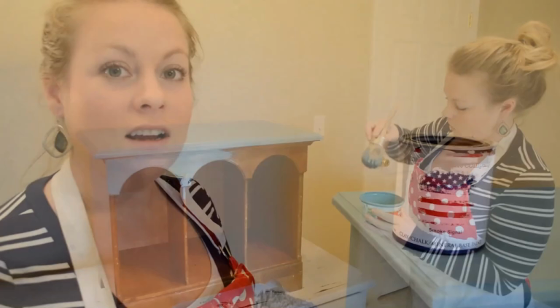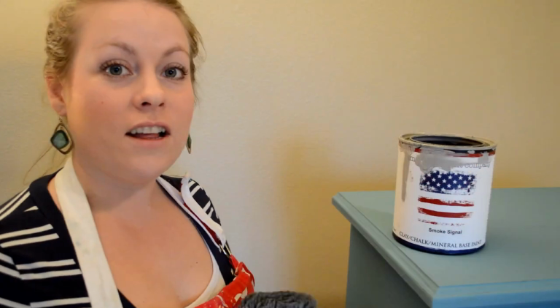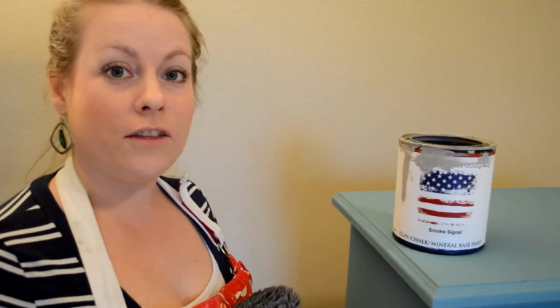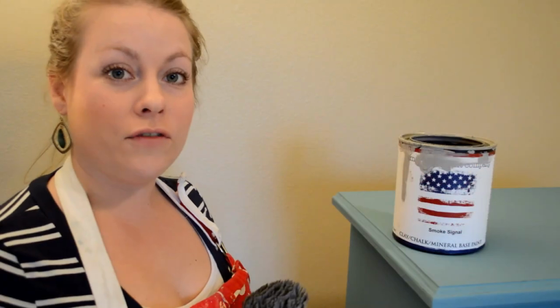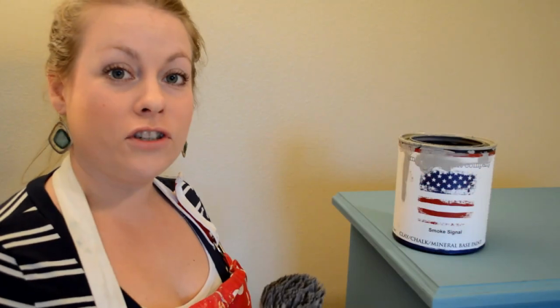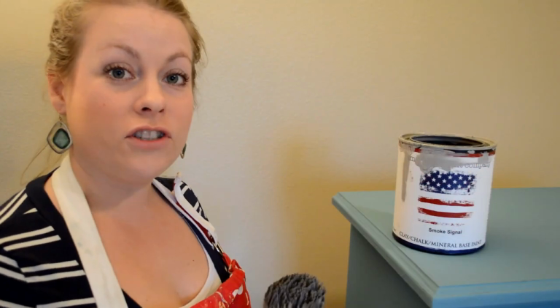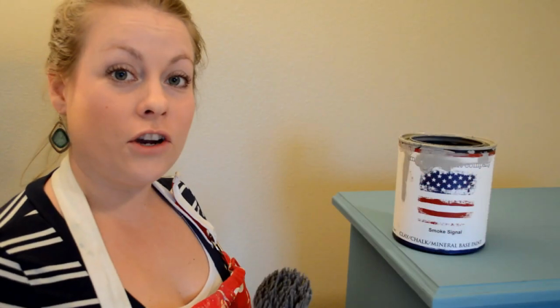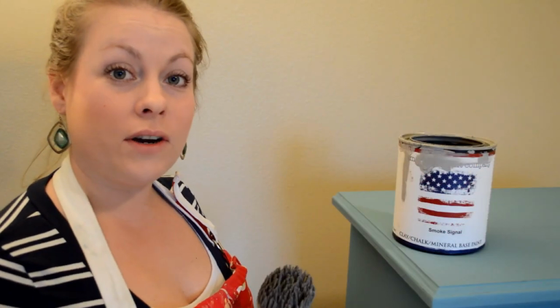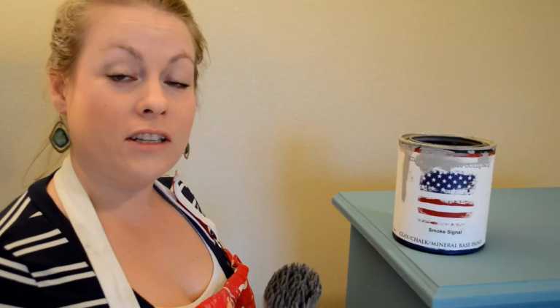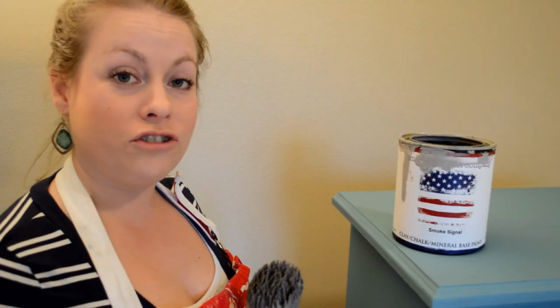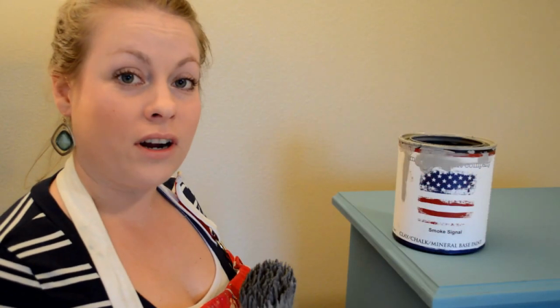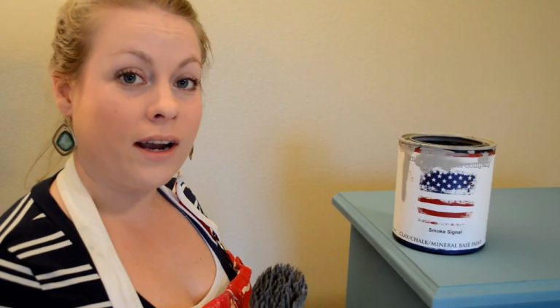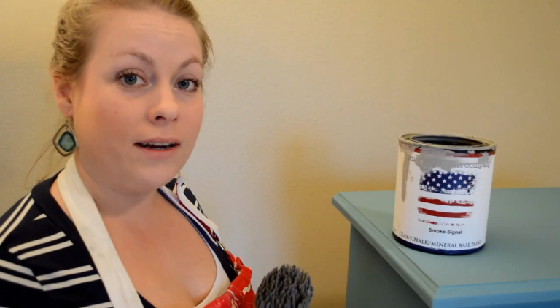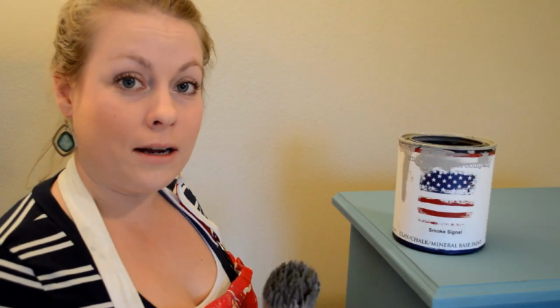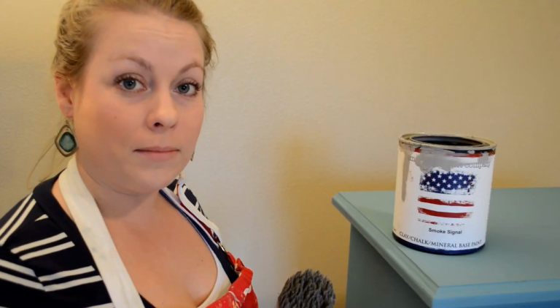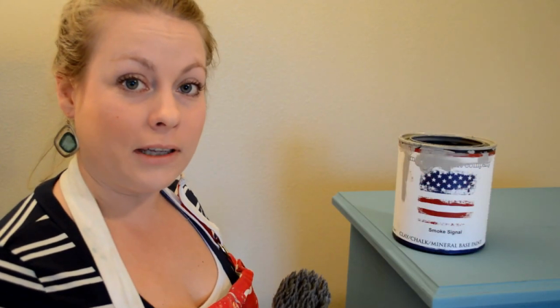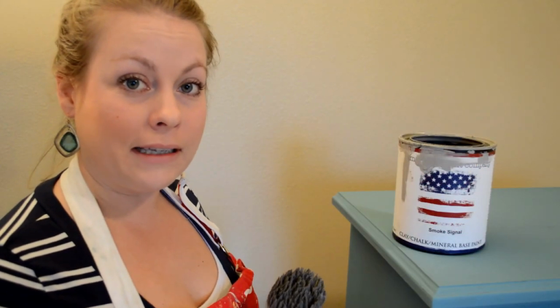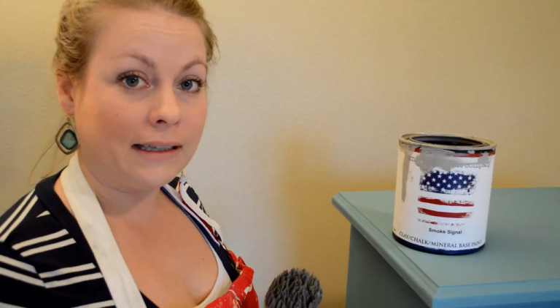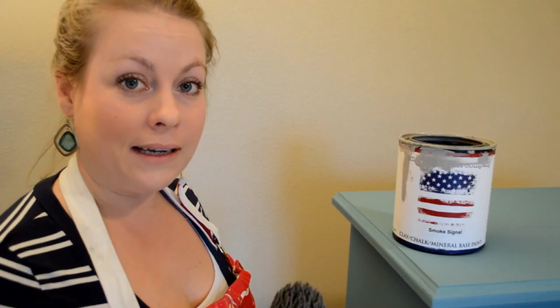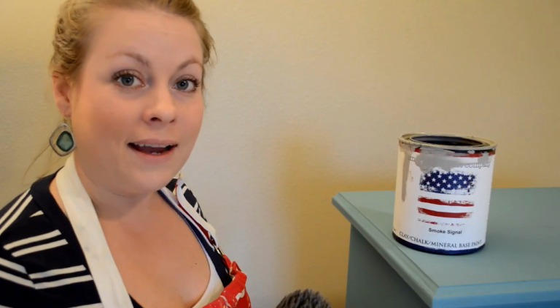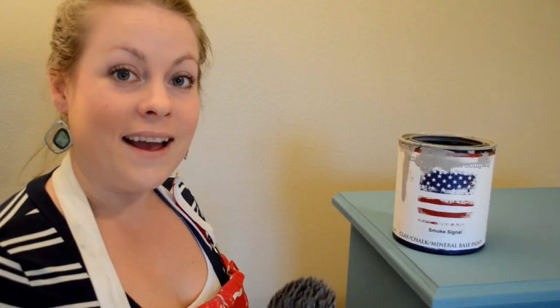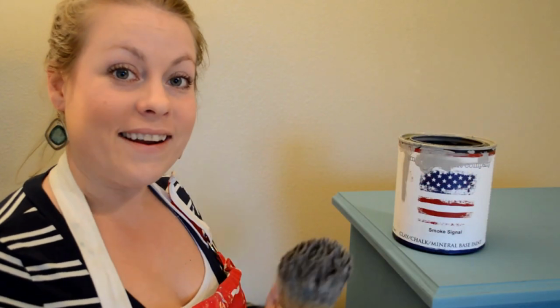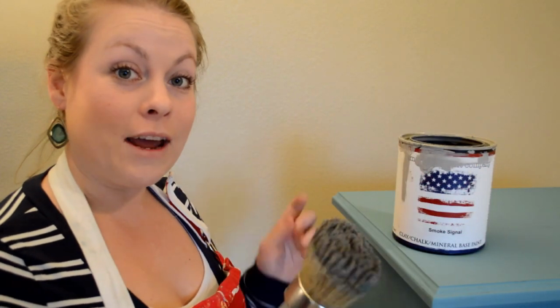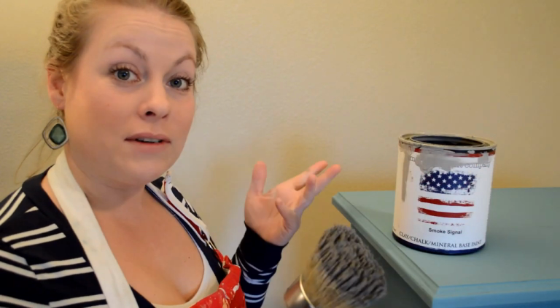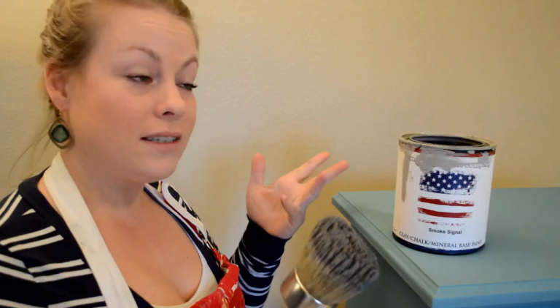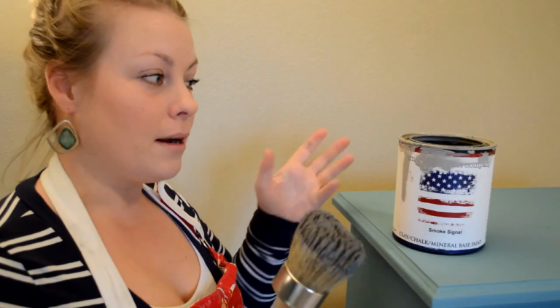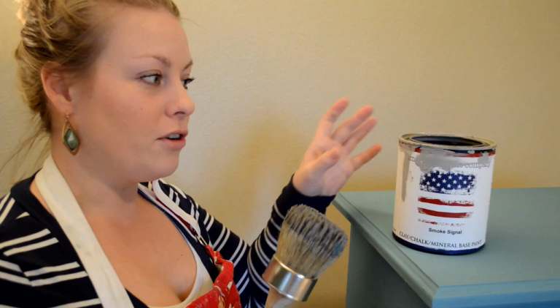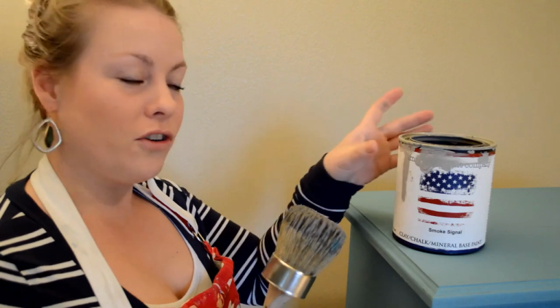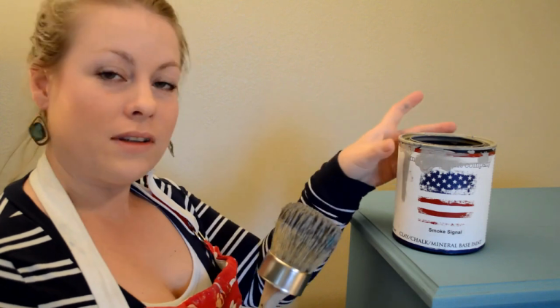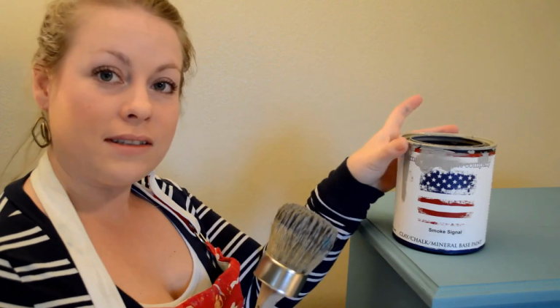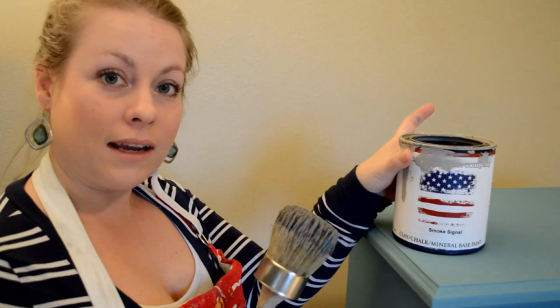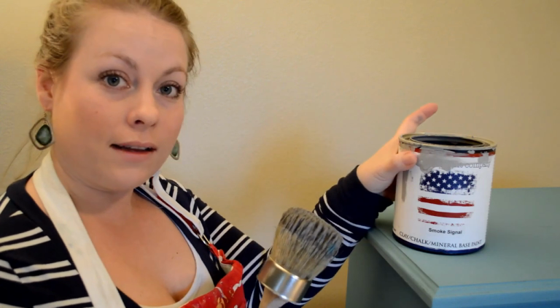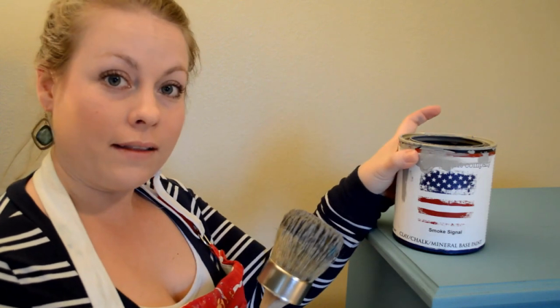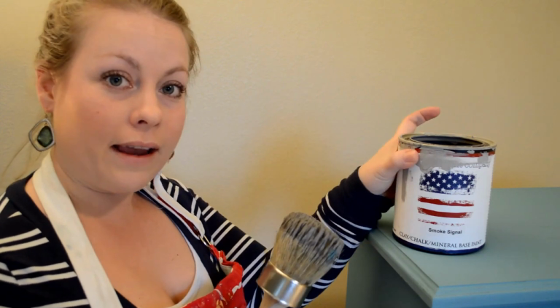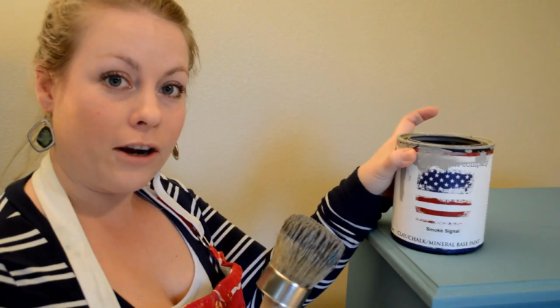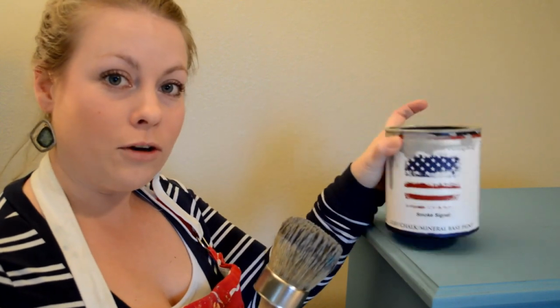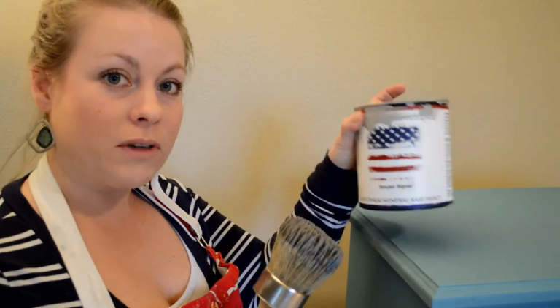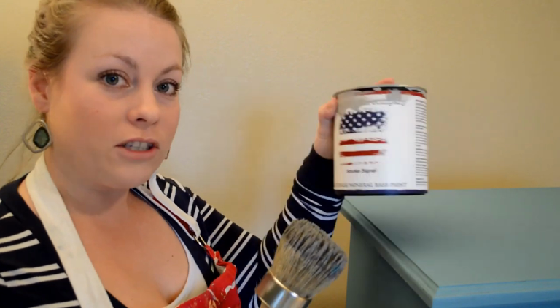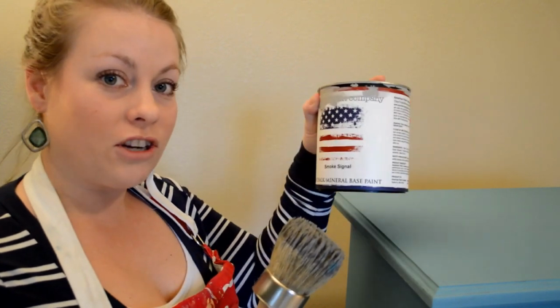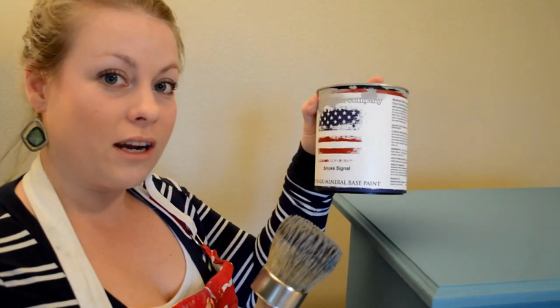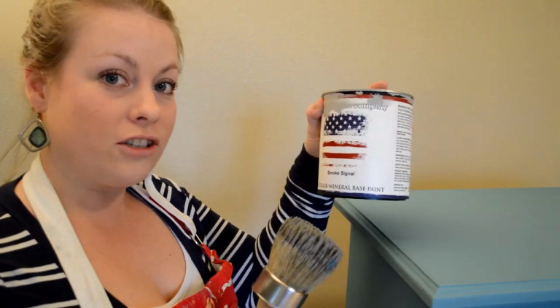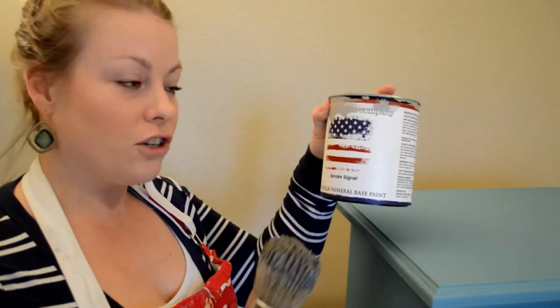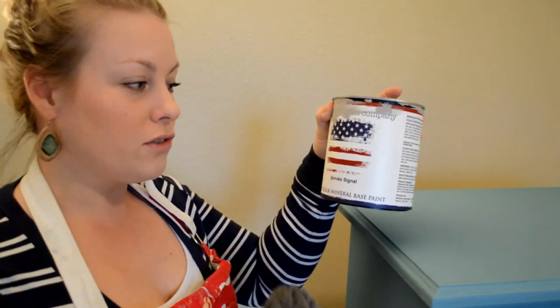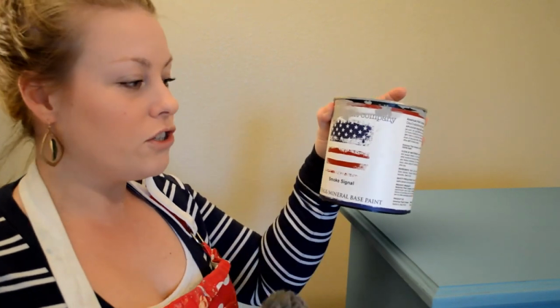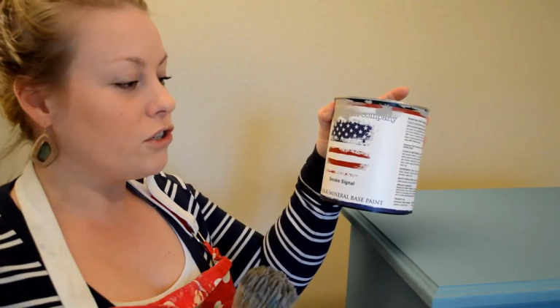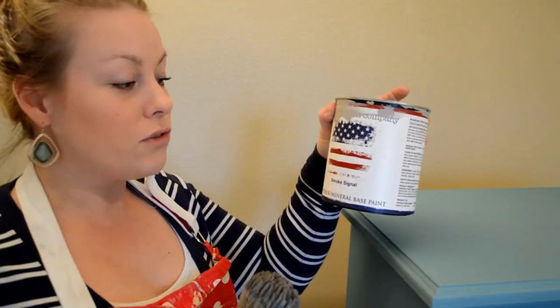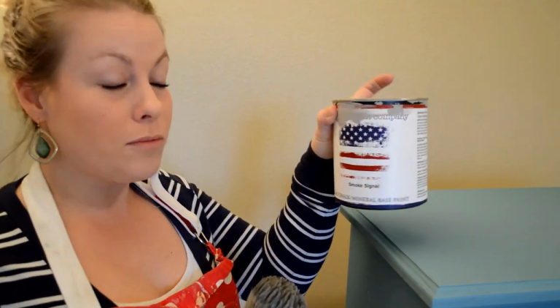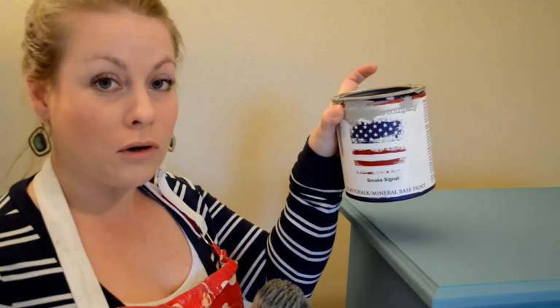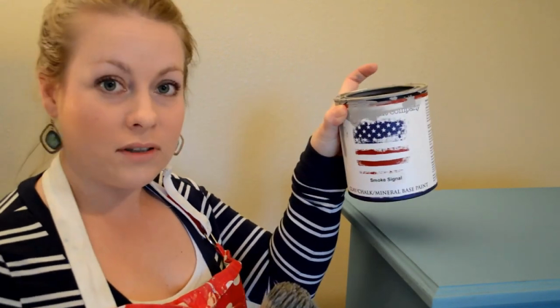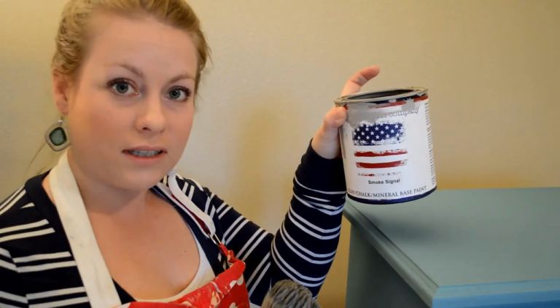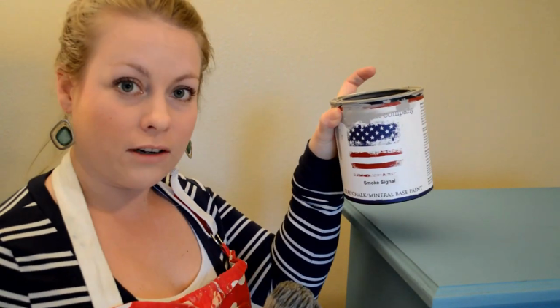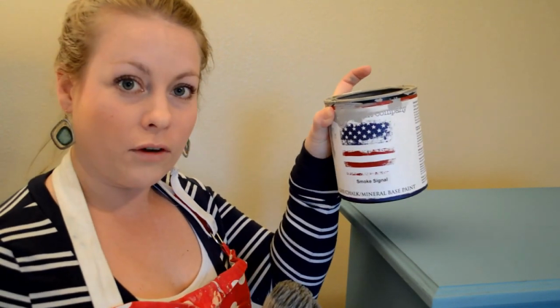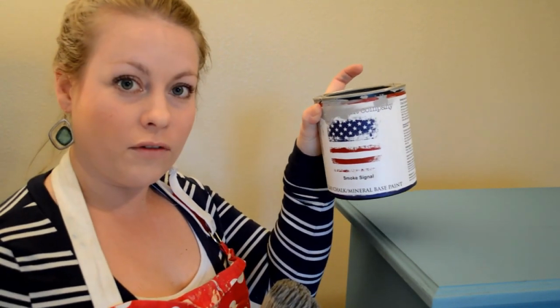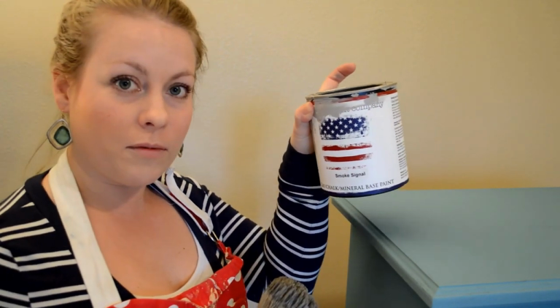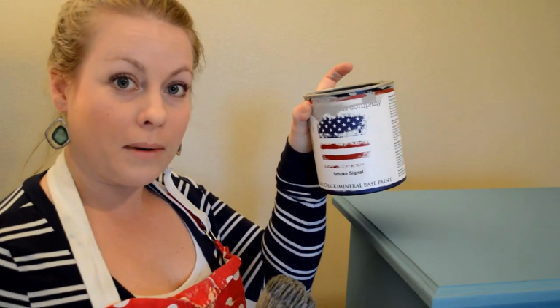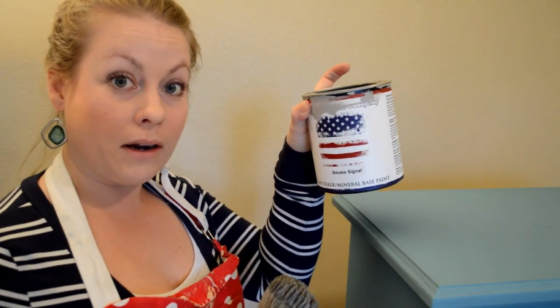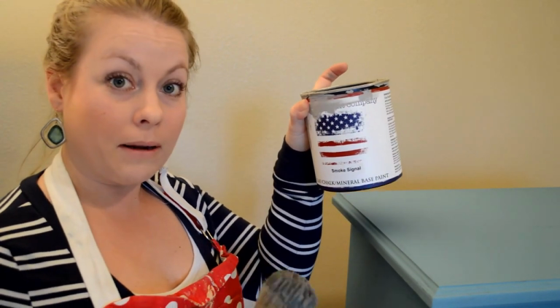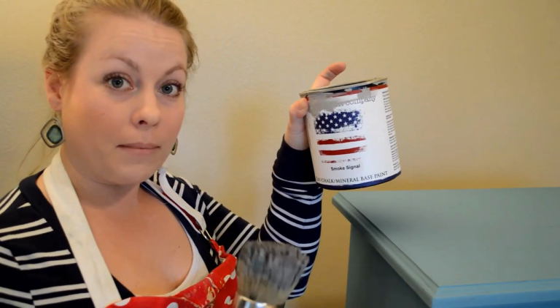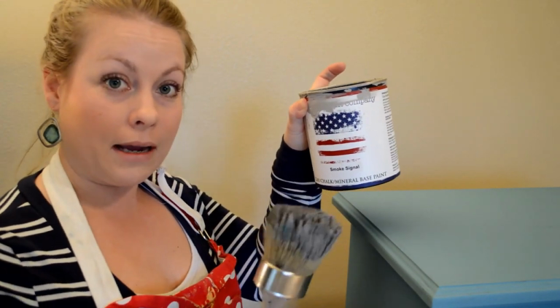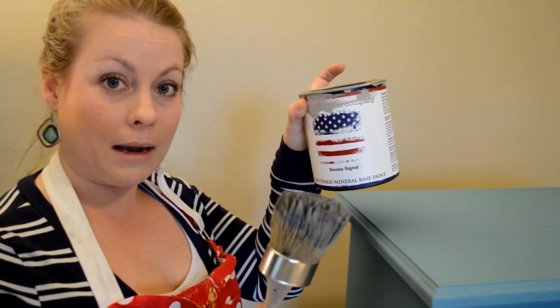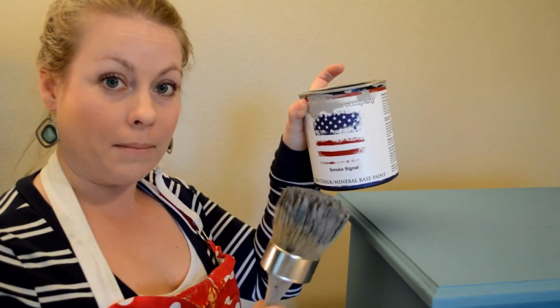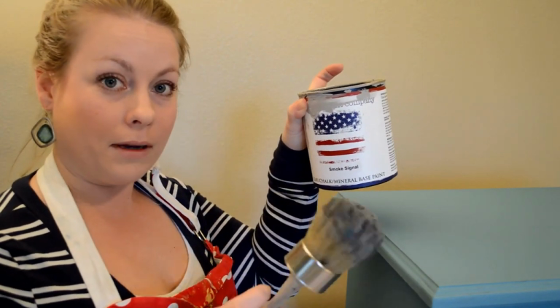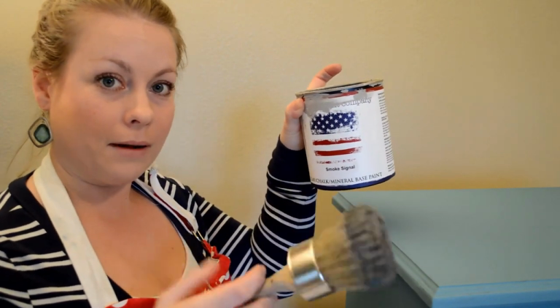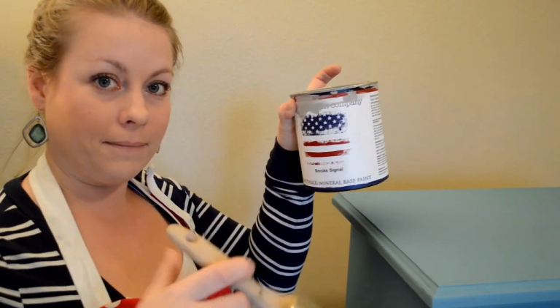The first coat has dried completely. Now it's time to do the second layer, which I chose to do Smoke Signal from American Paint Company.